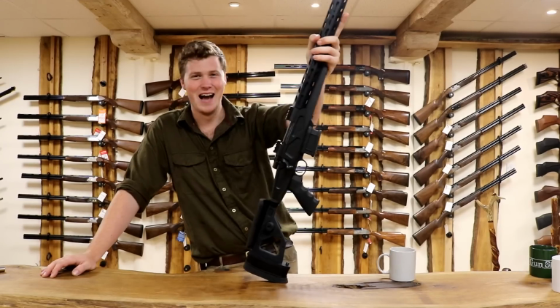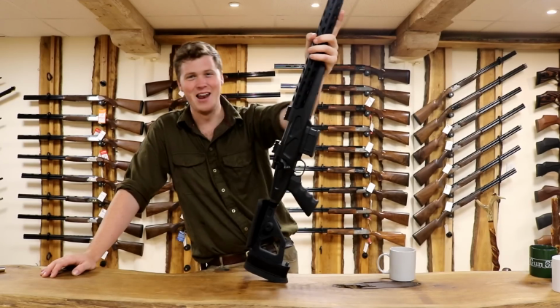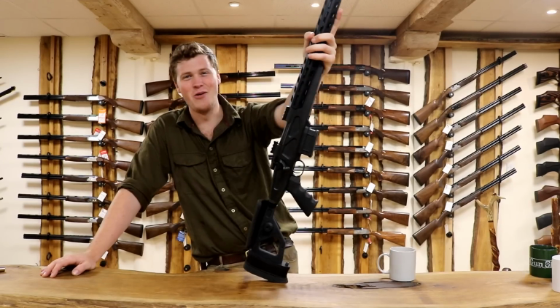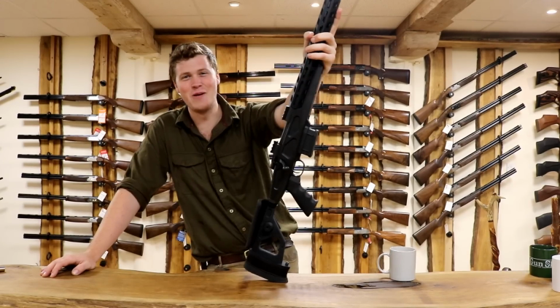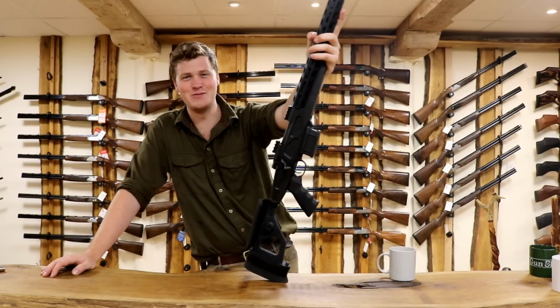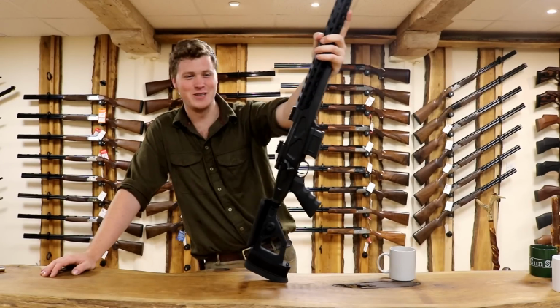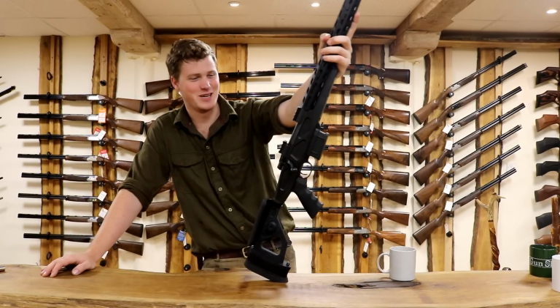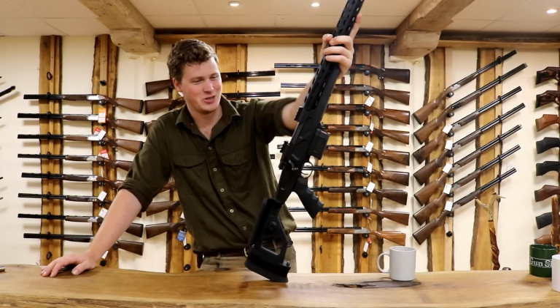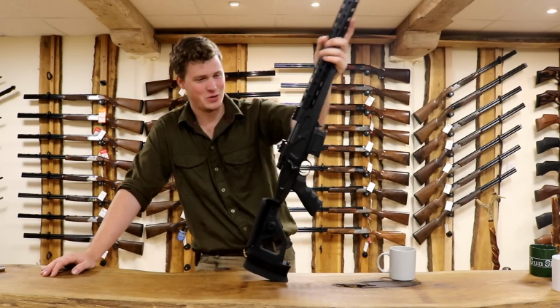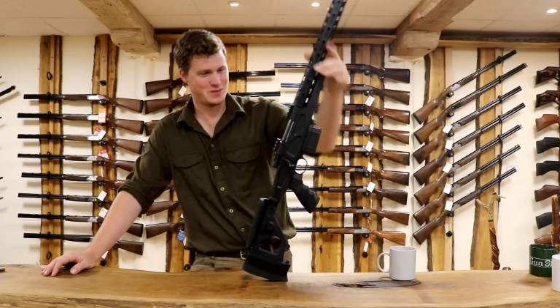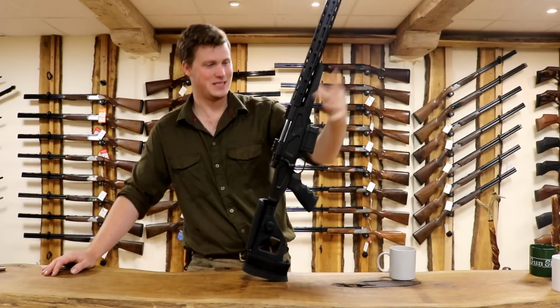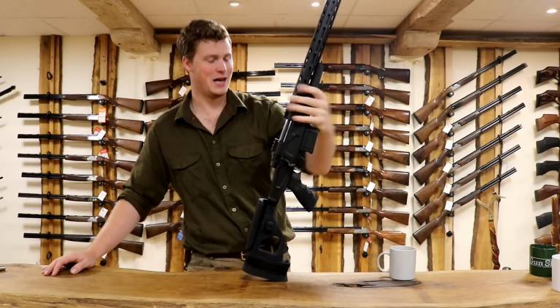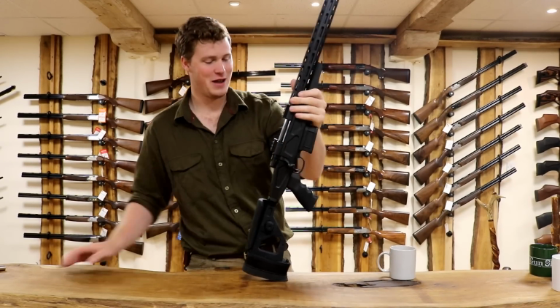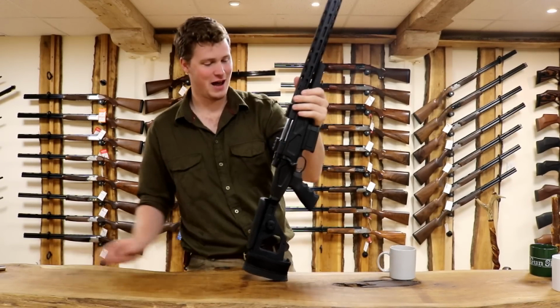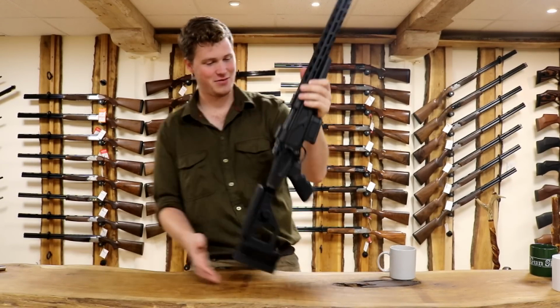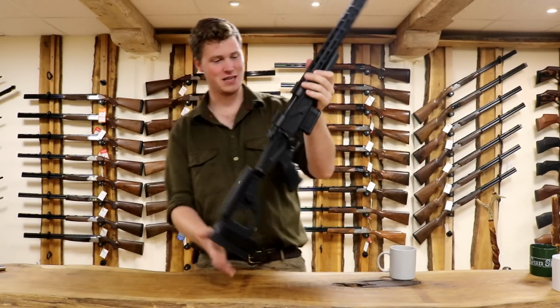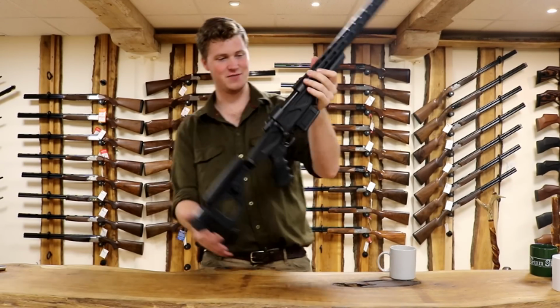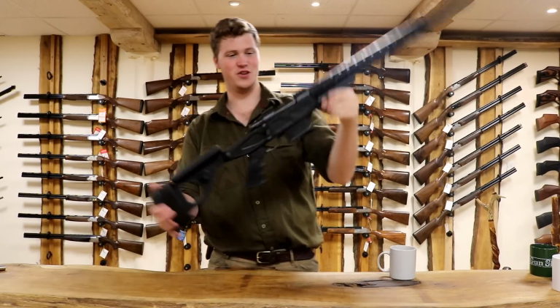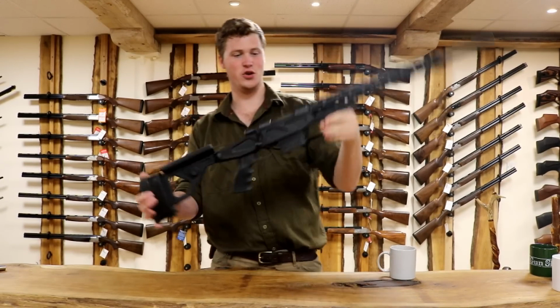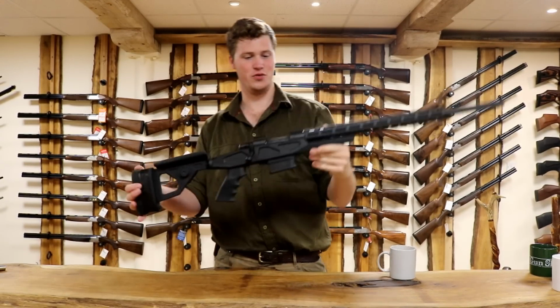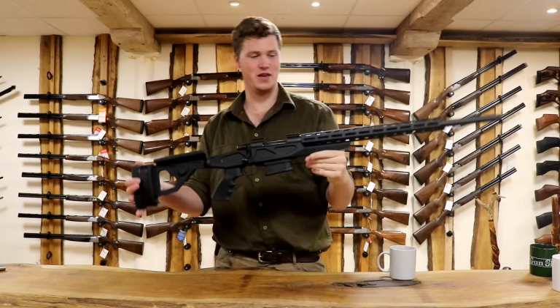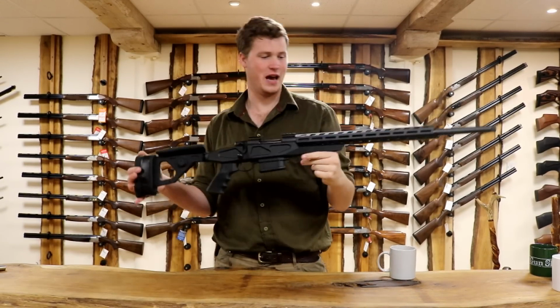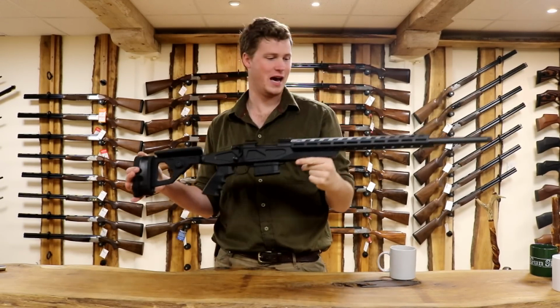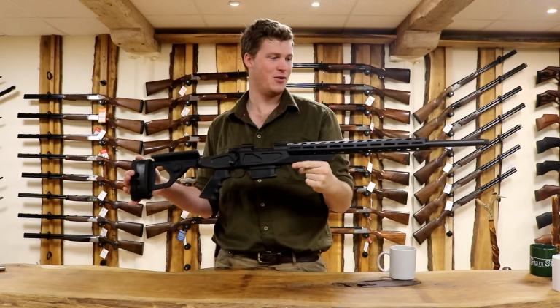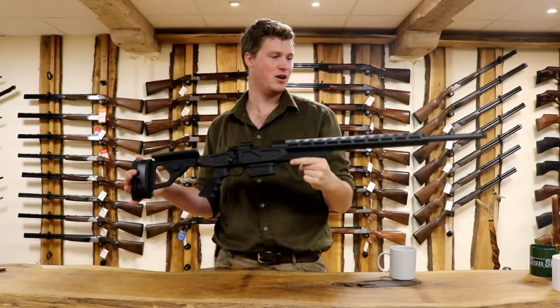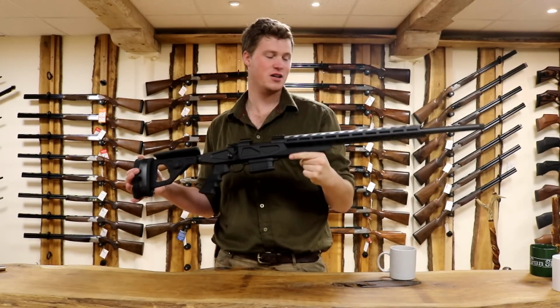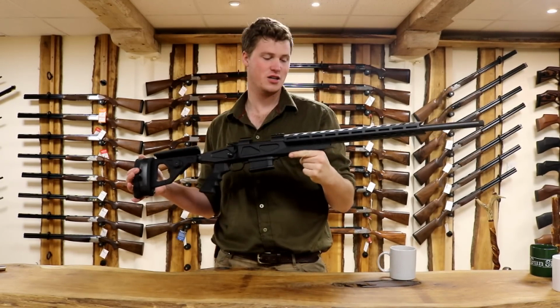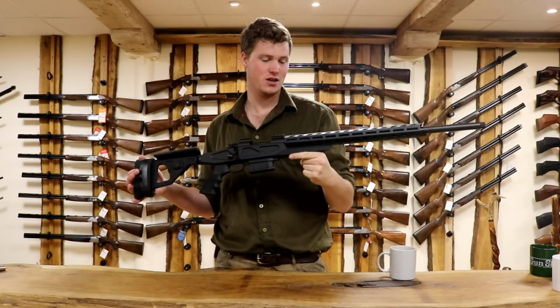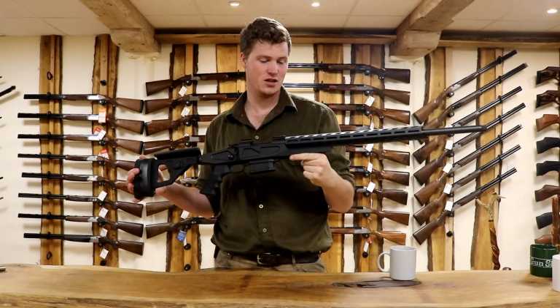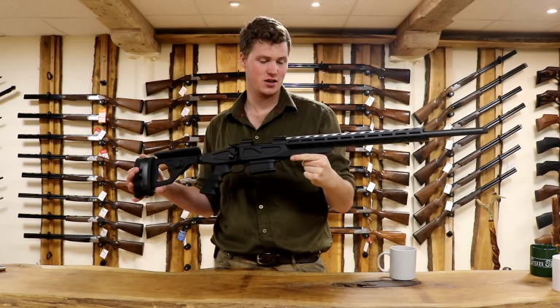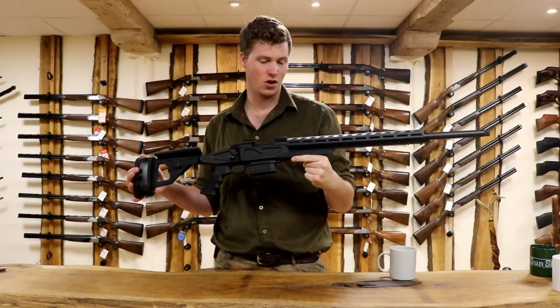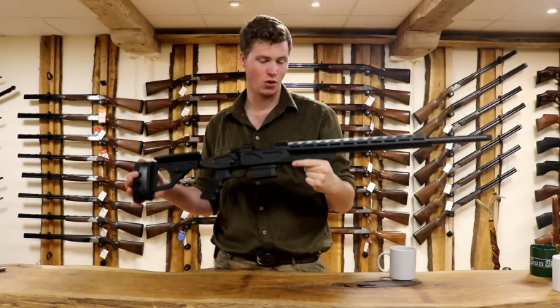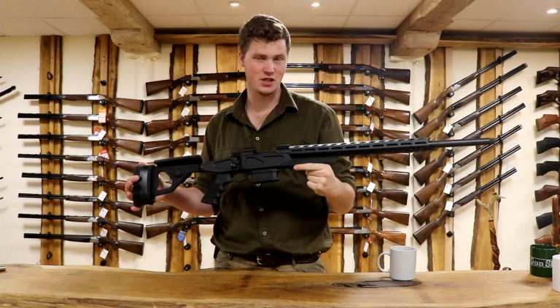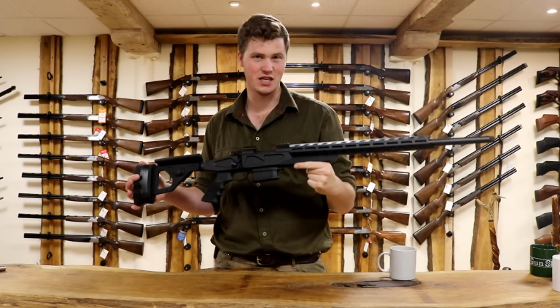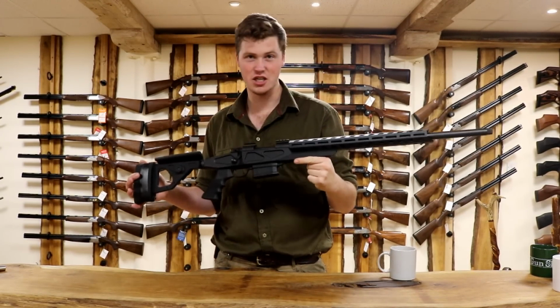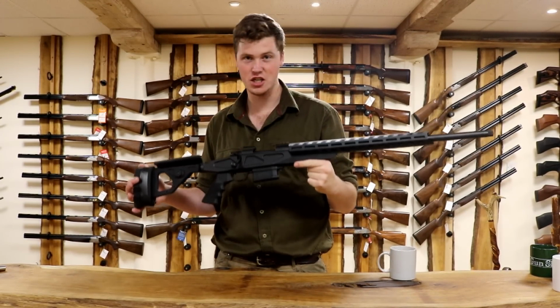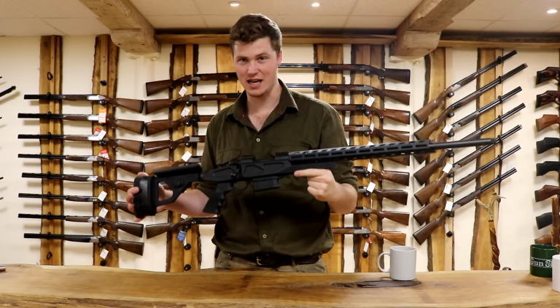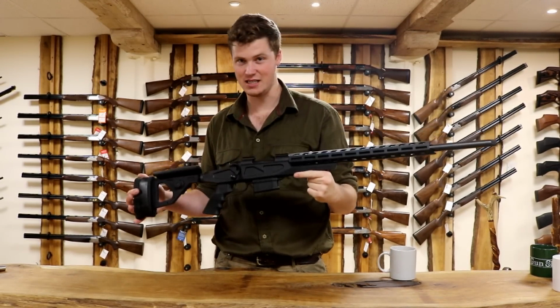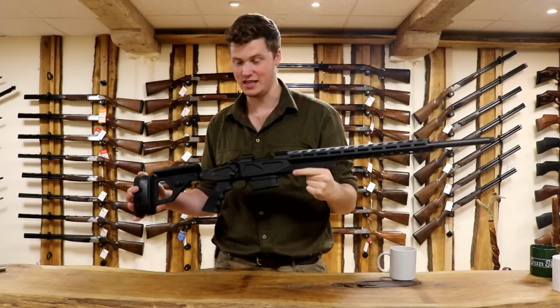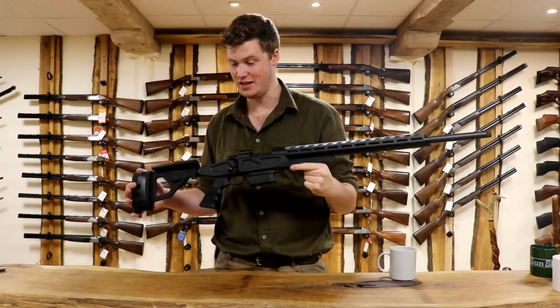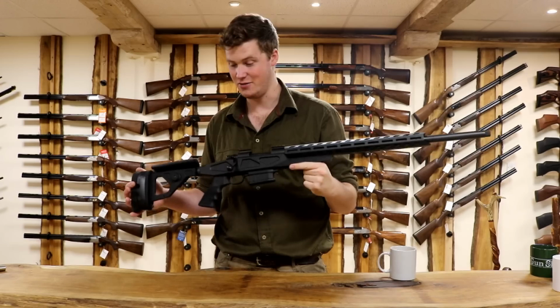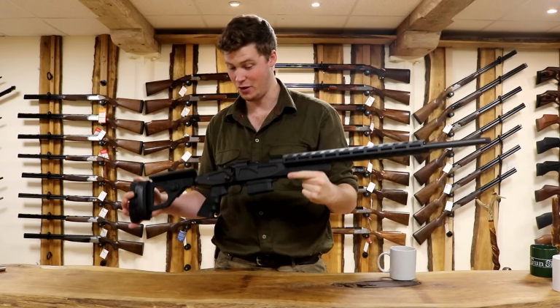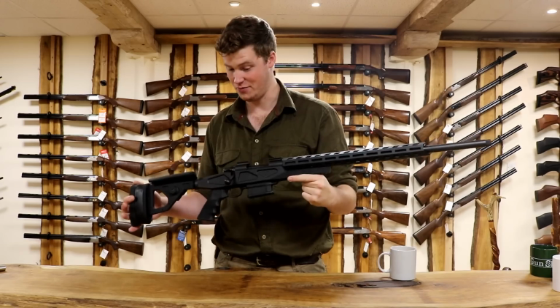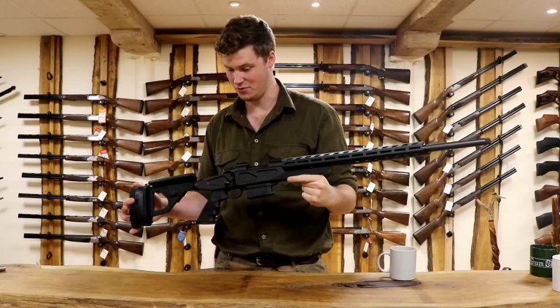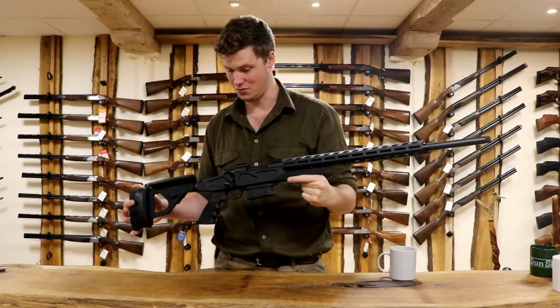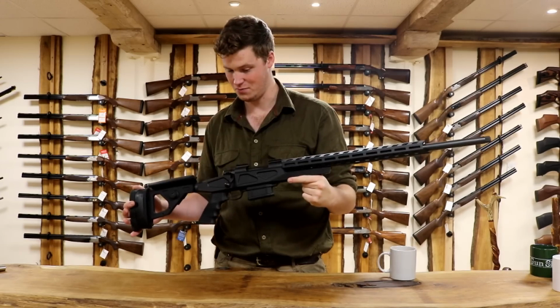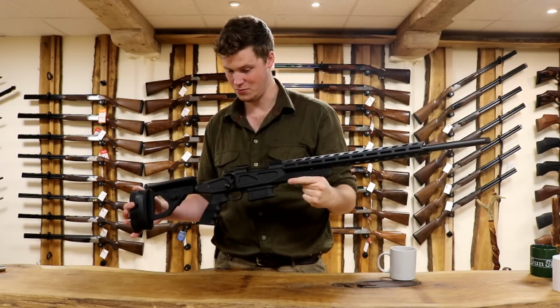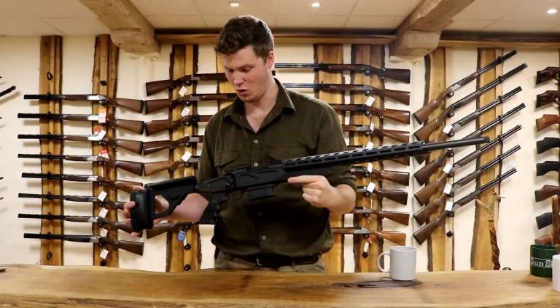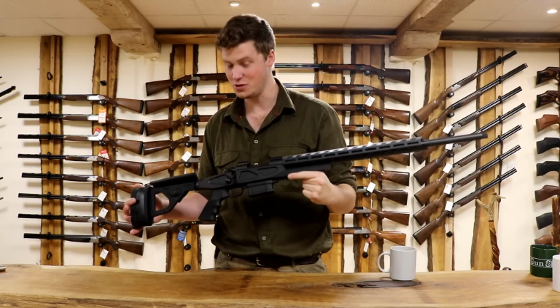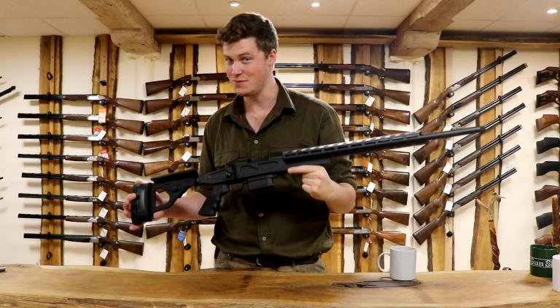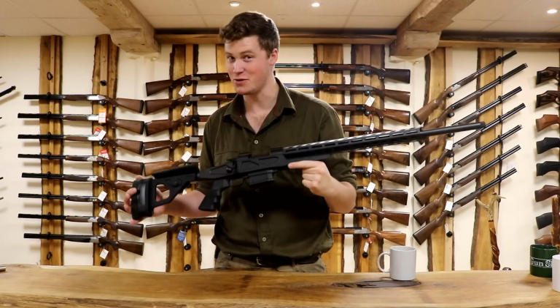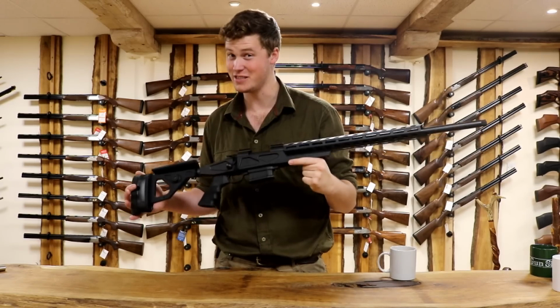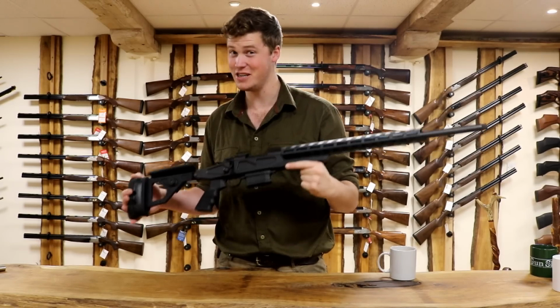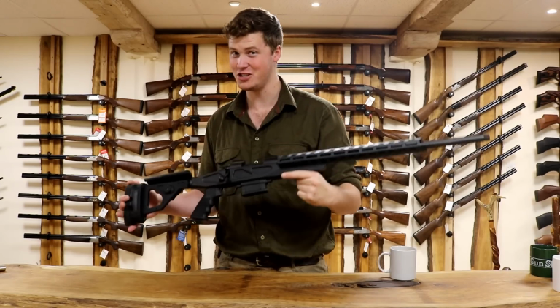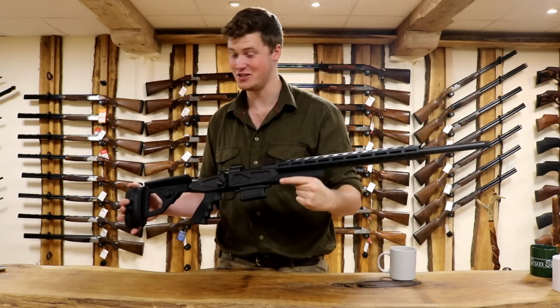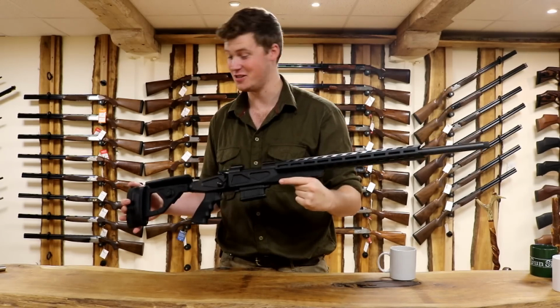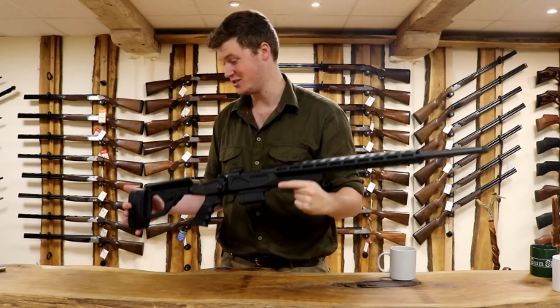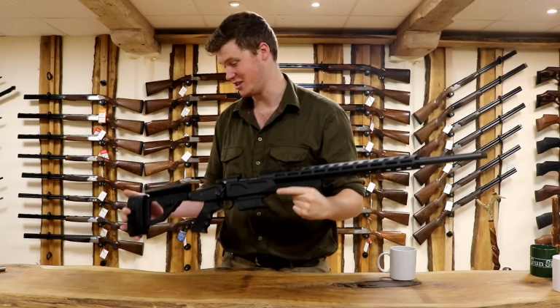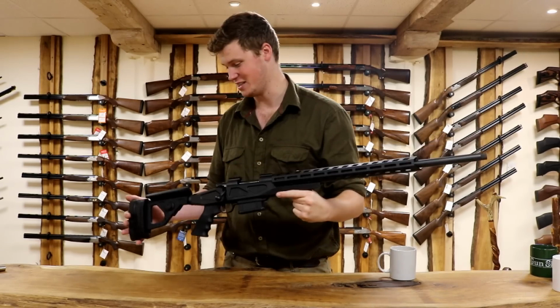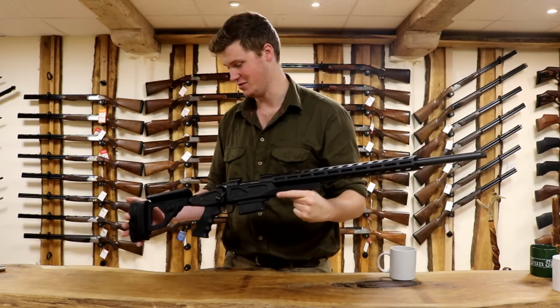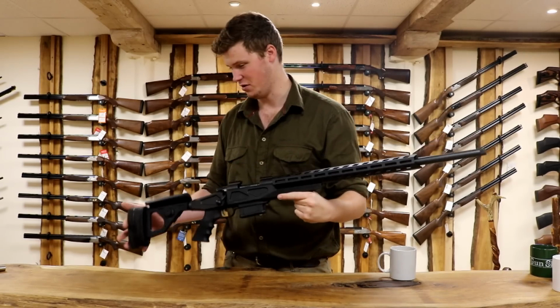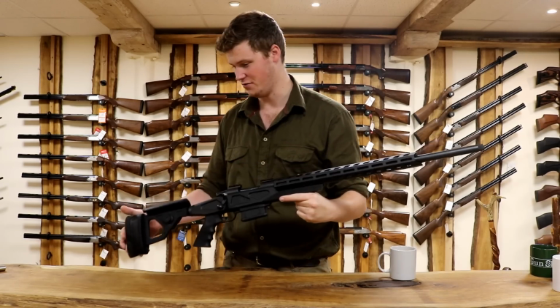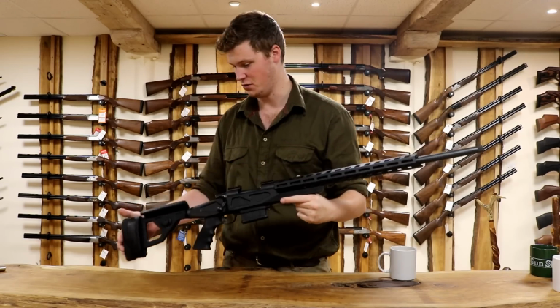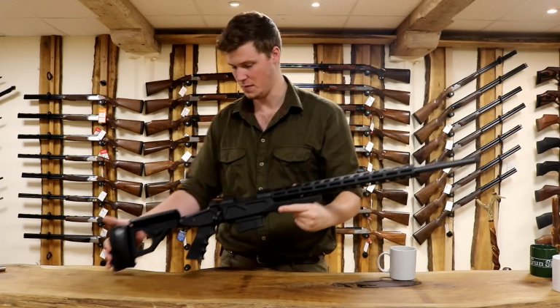Hello, welcome to the gun shop. Today we have this for you, the Hauer Aussie Precision Chassis Rifle.